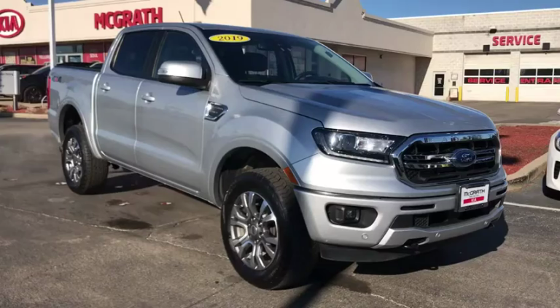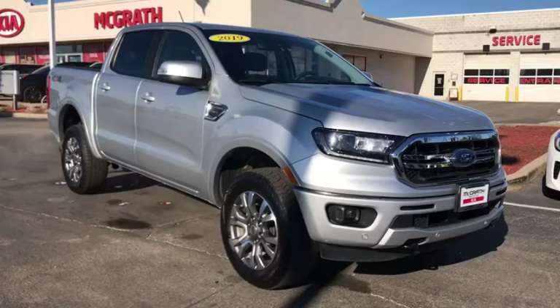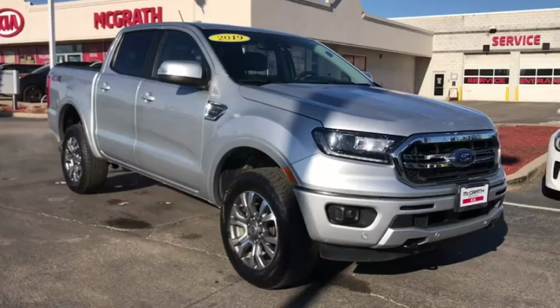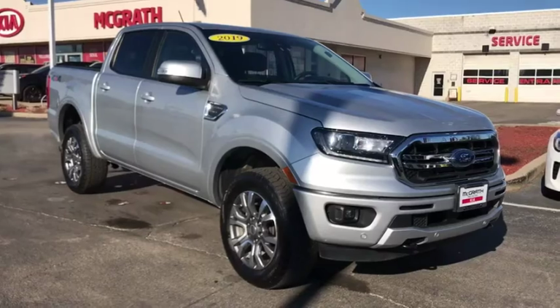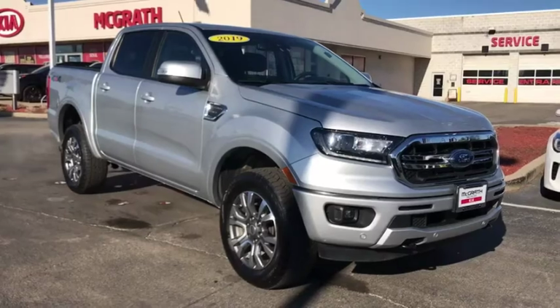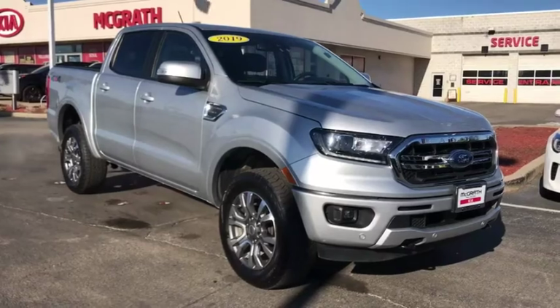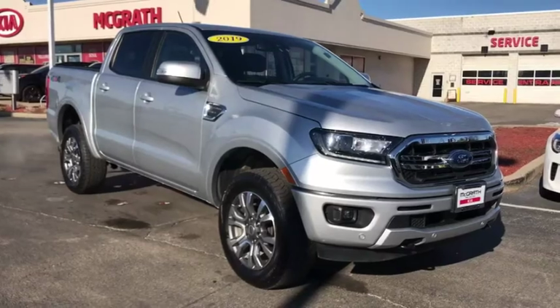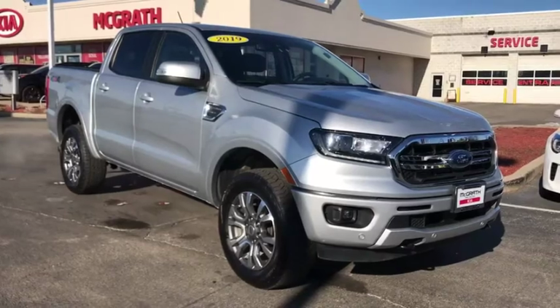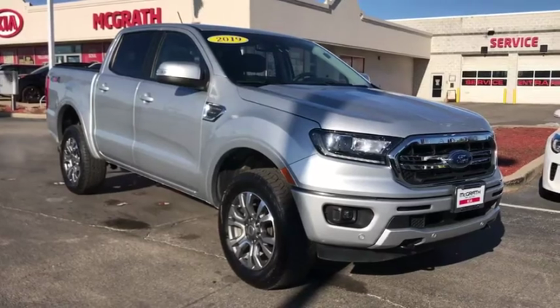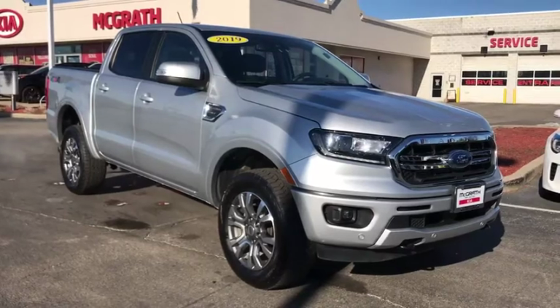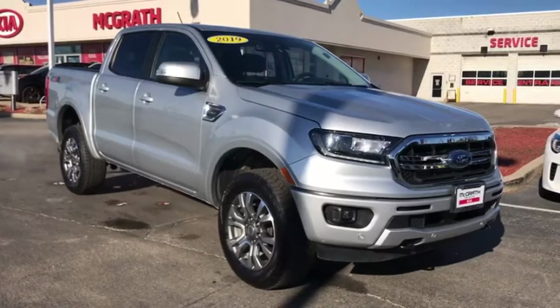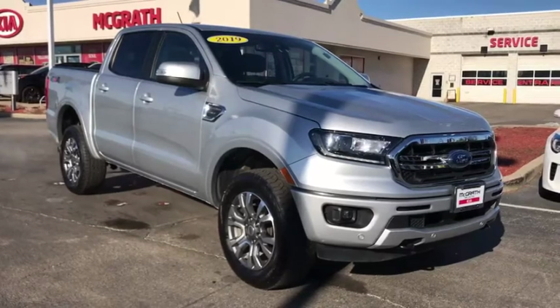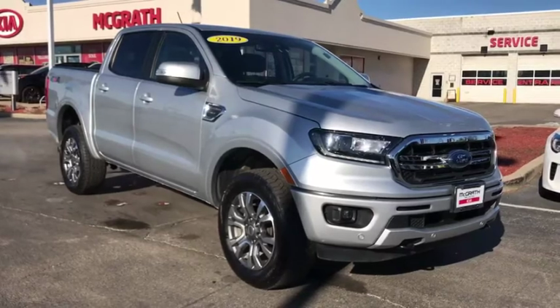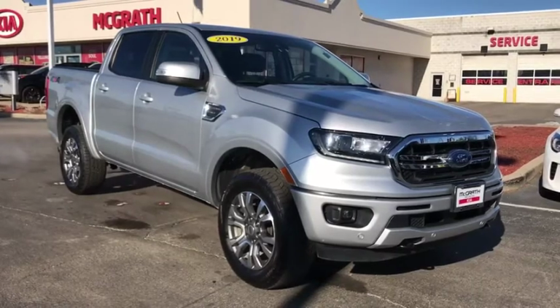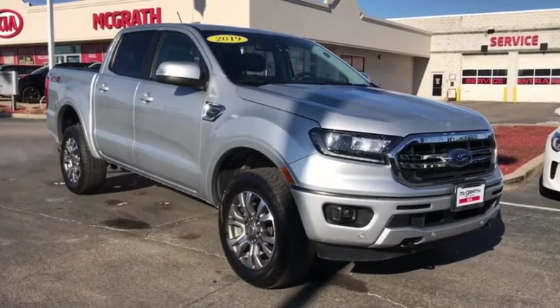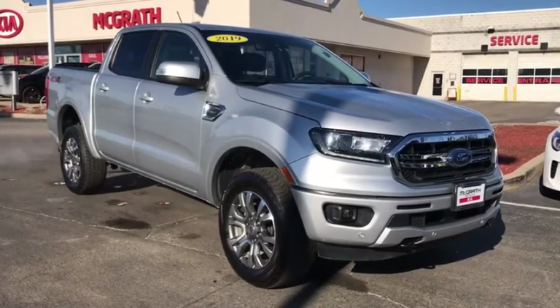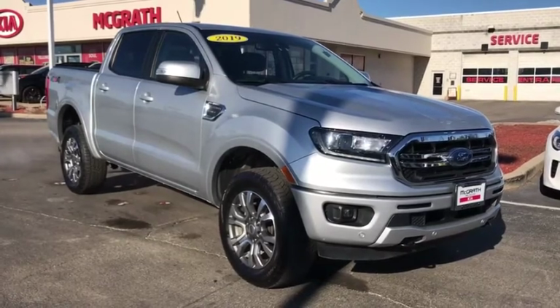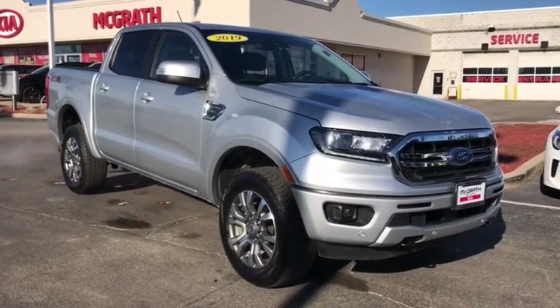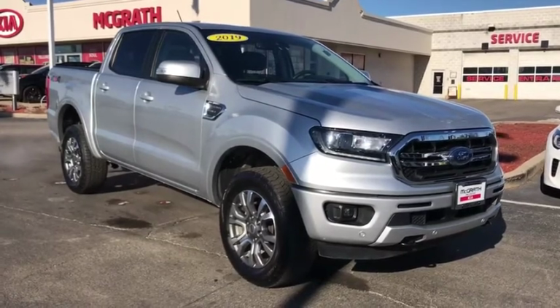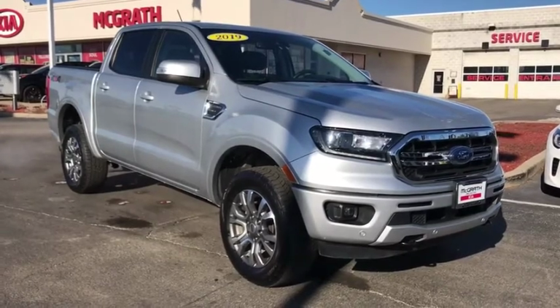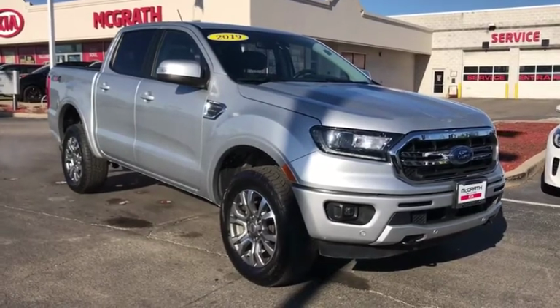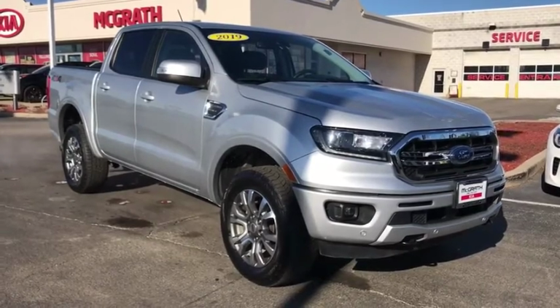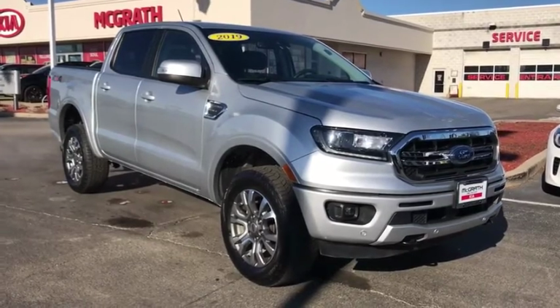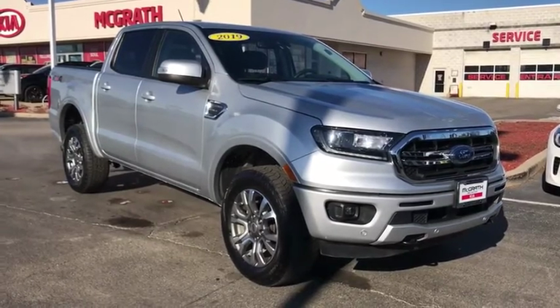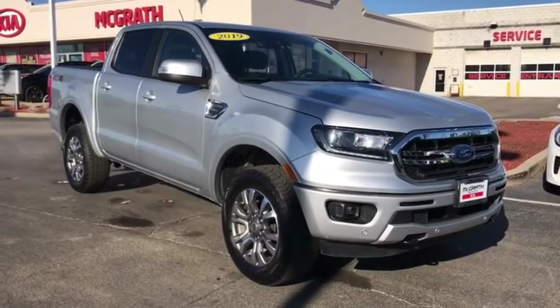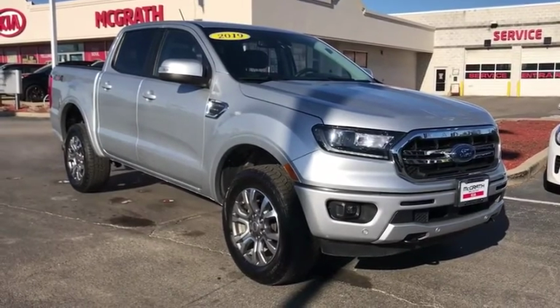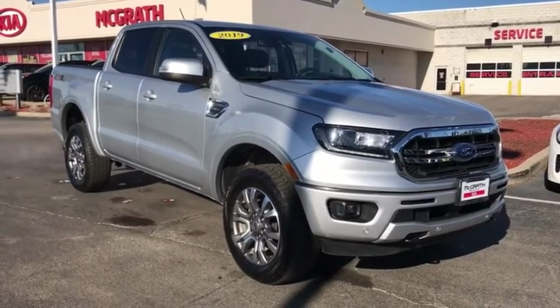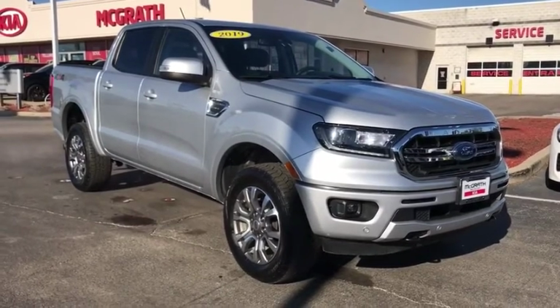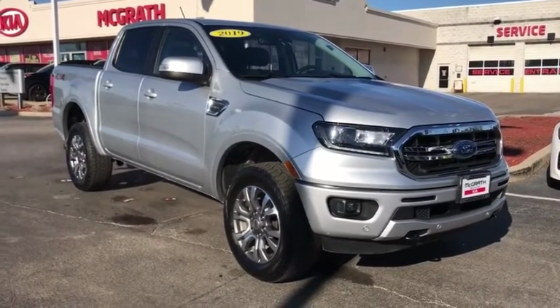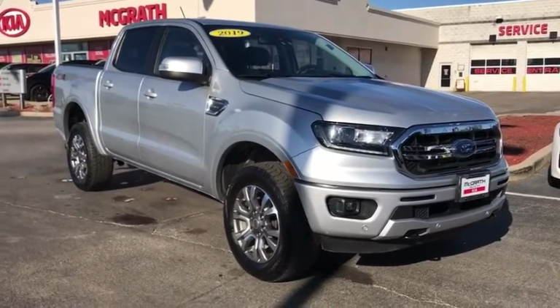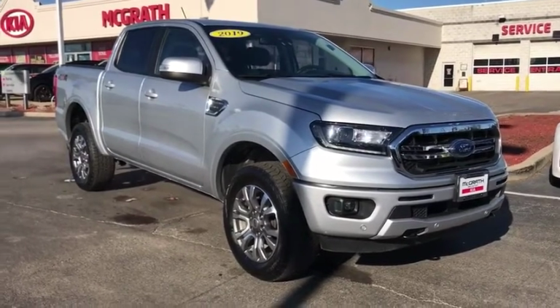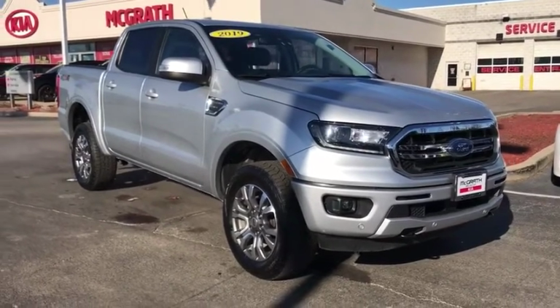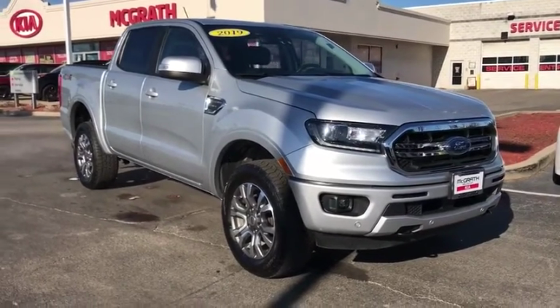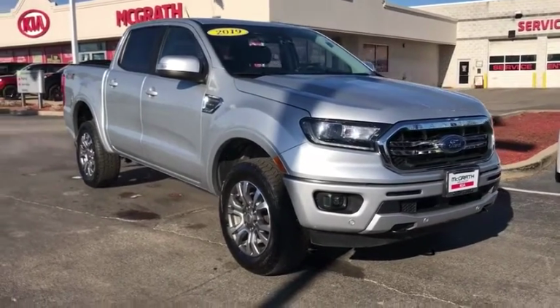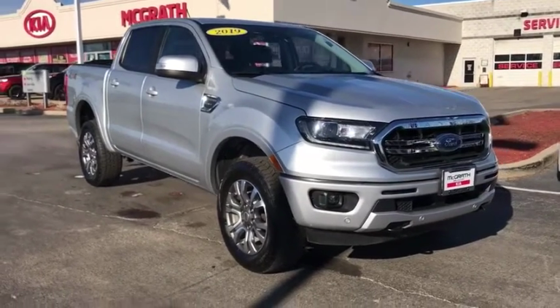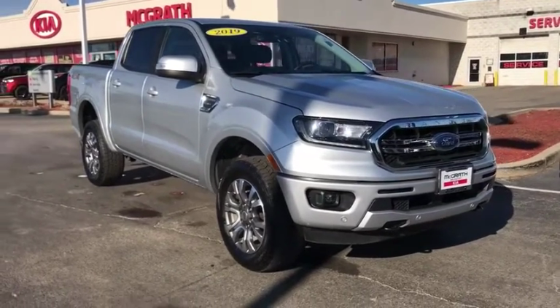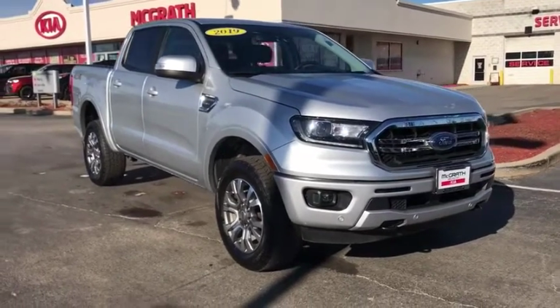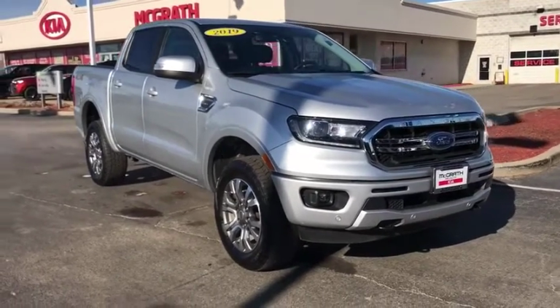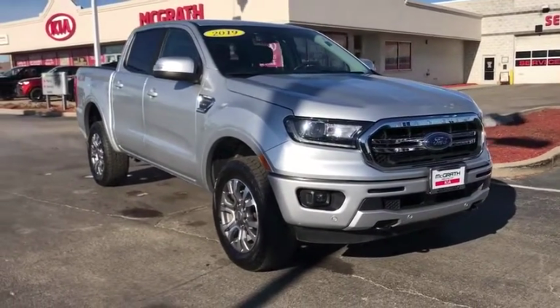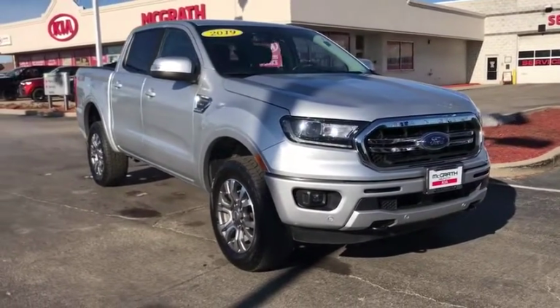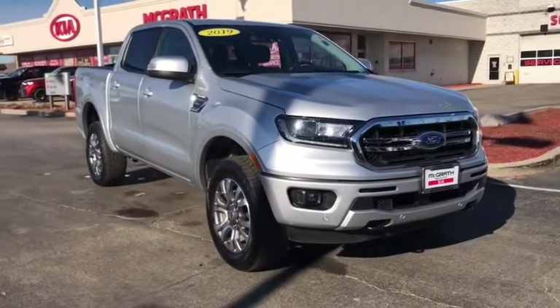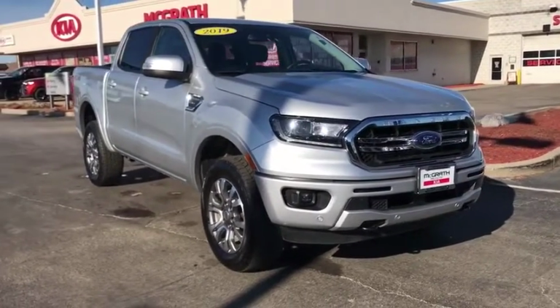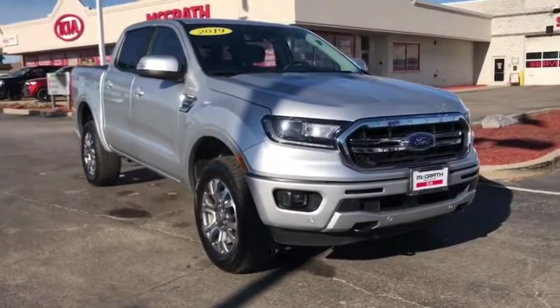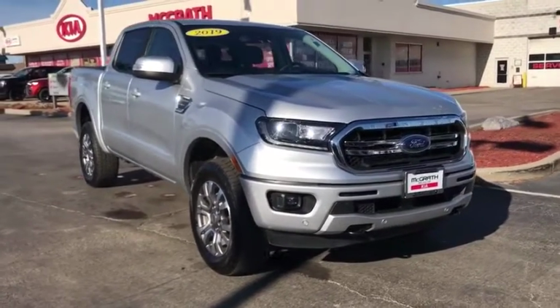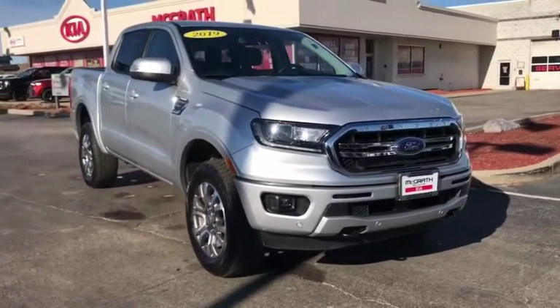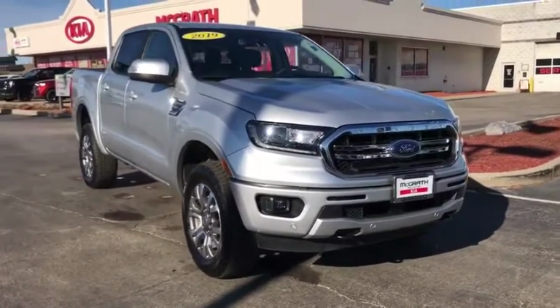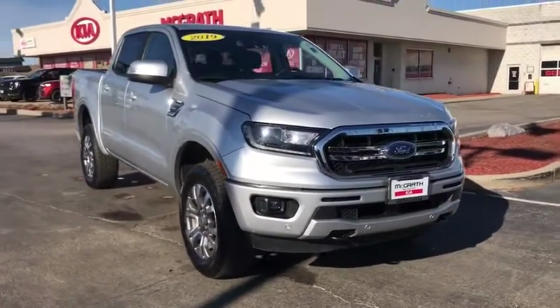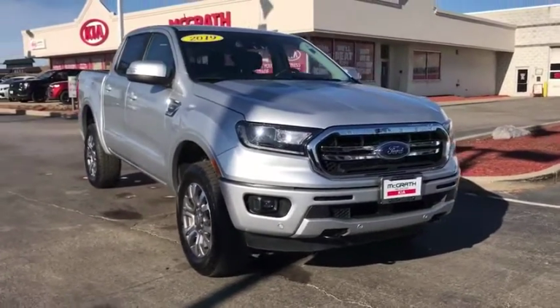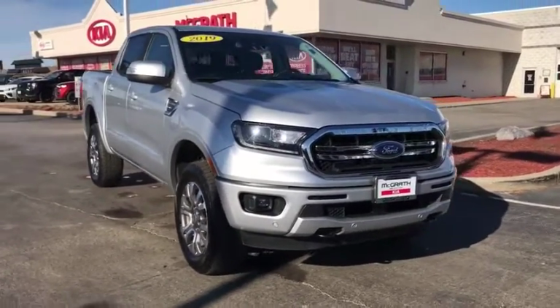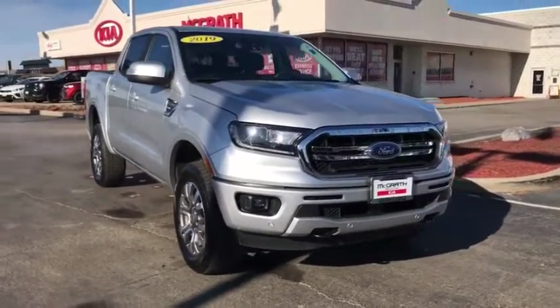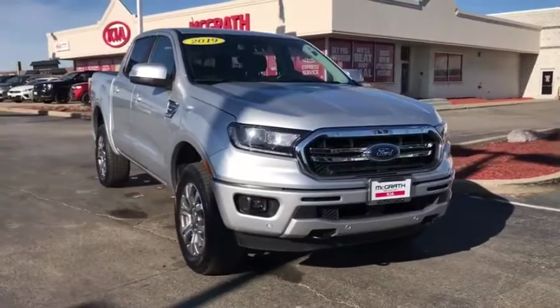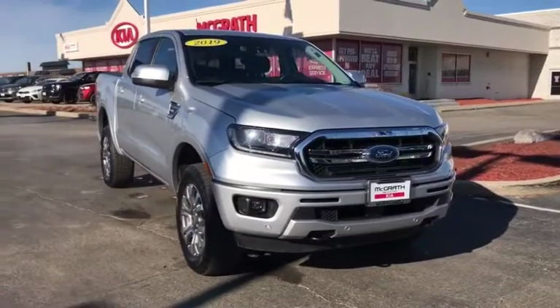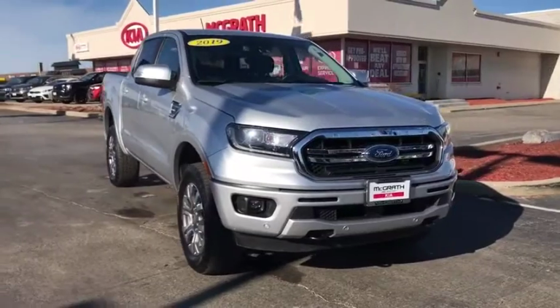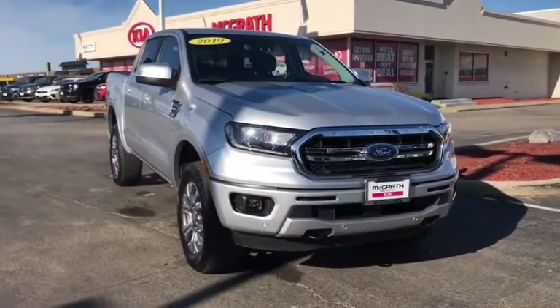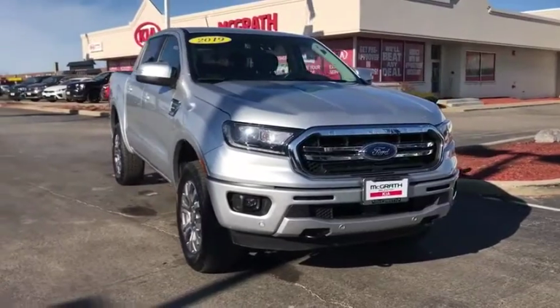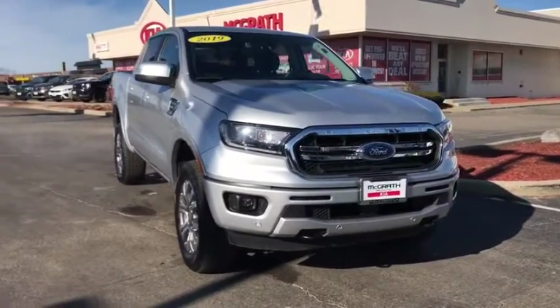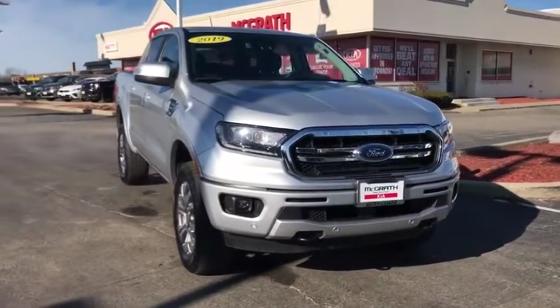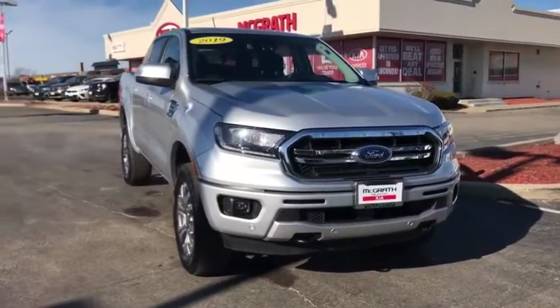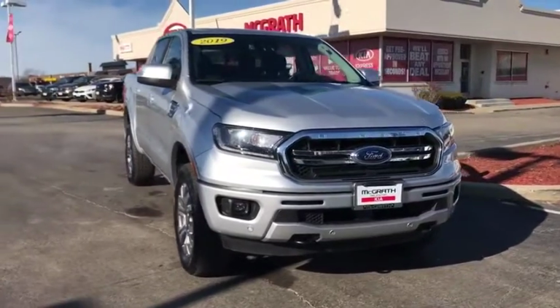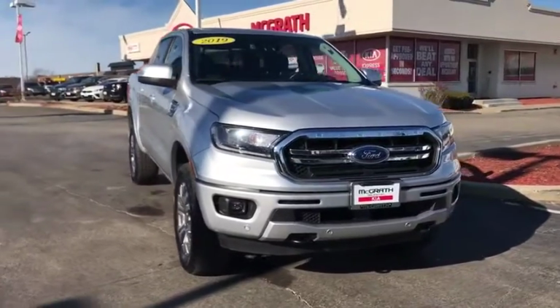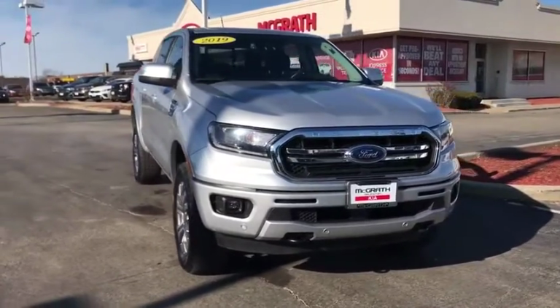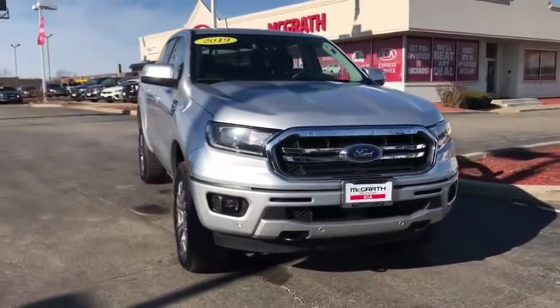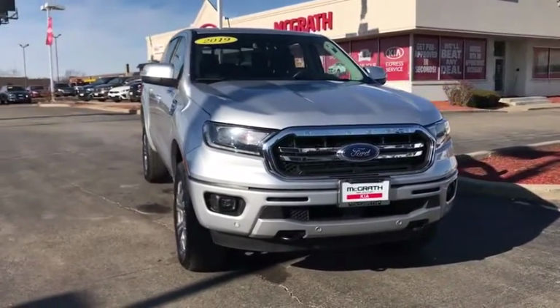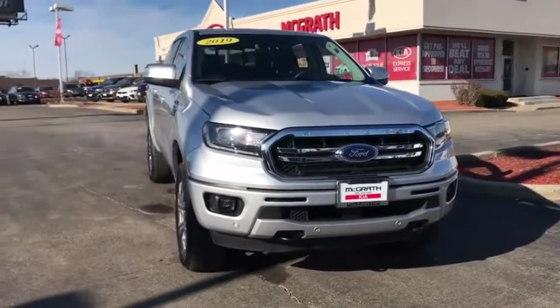Come test drive the 2019 Ford Ranger. Tough inside and out, Ranger proves it's metal.